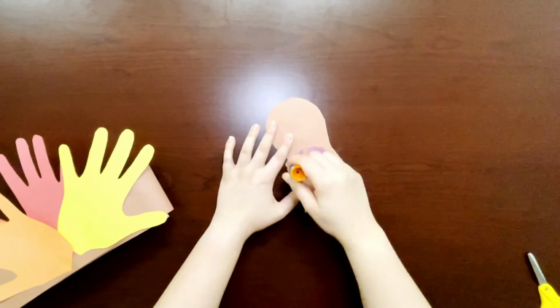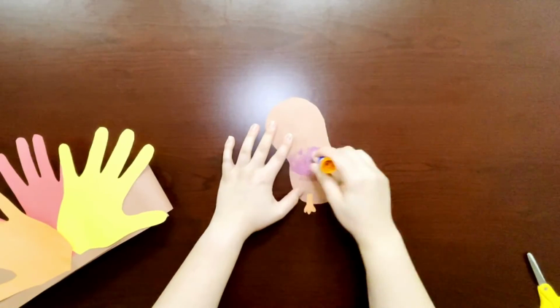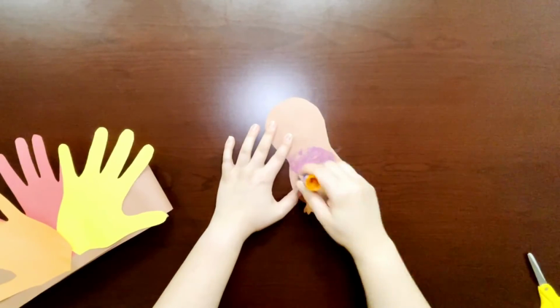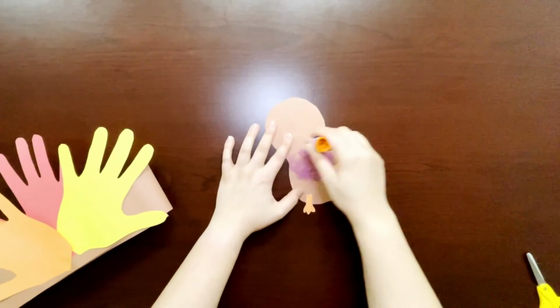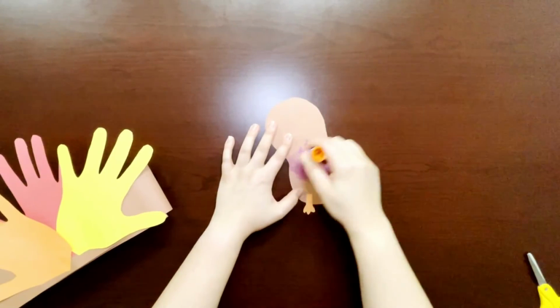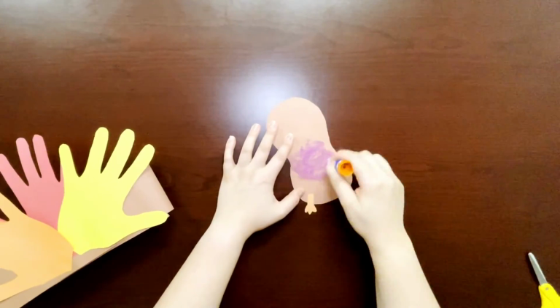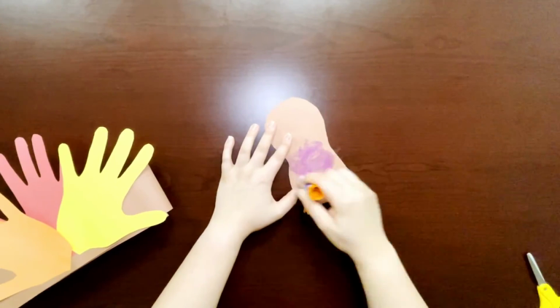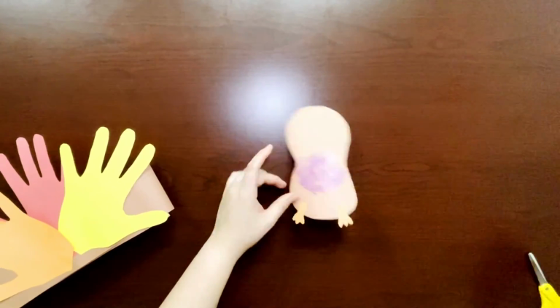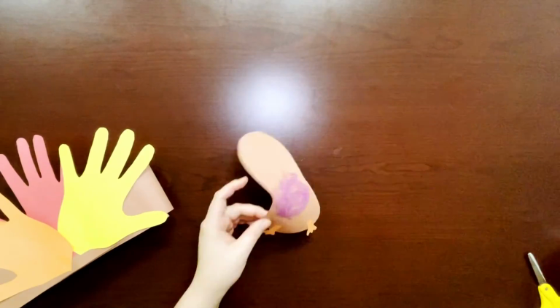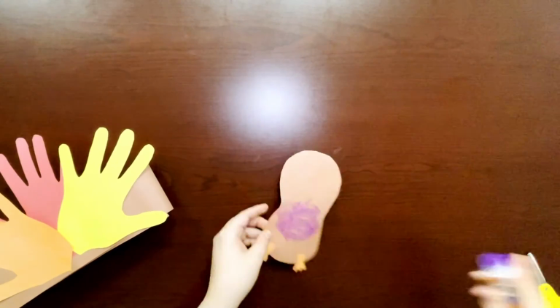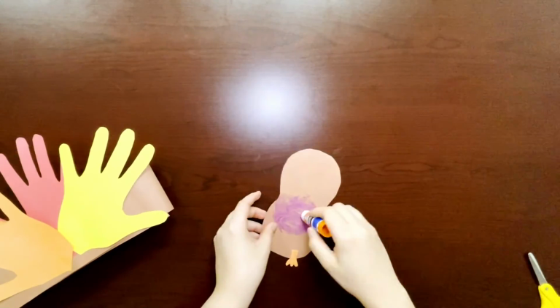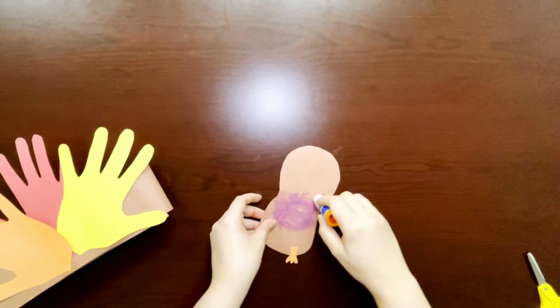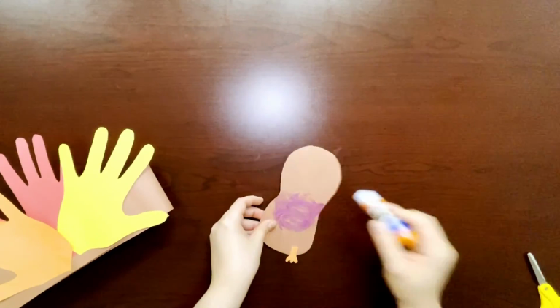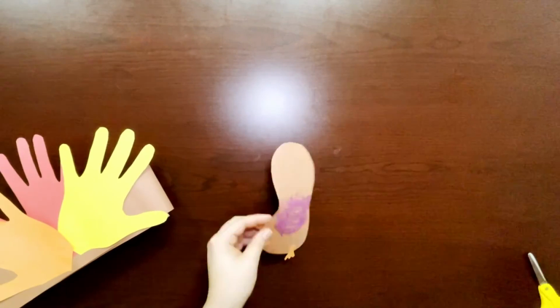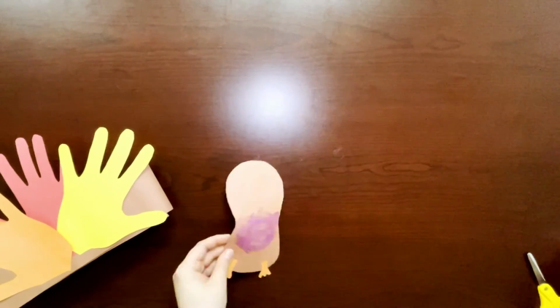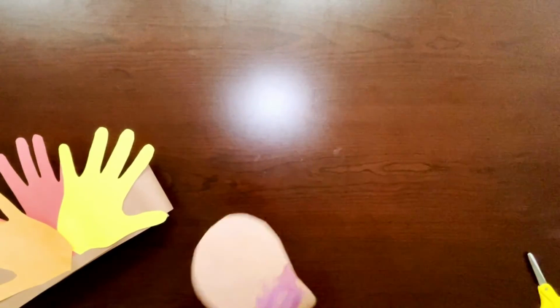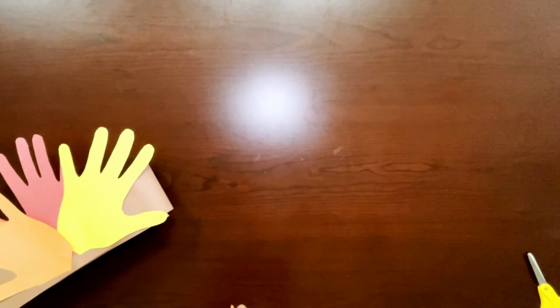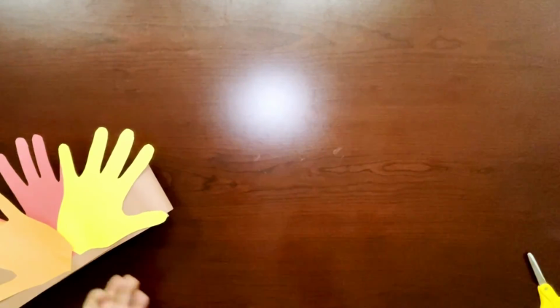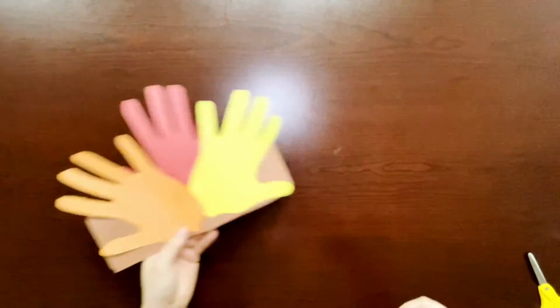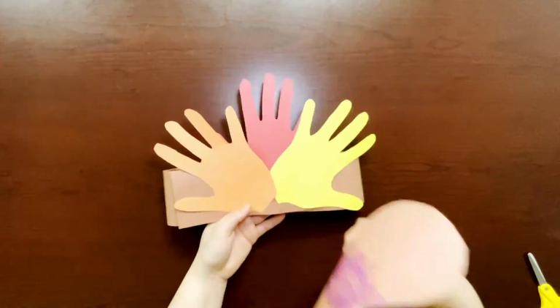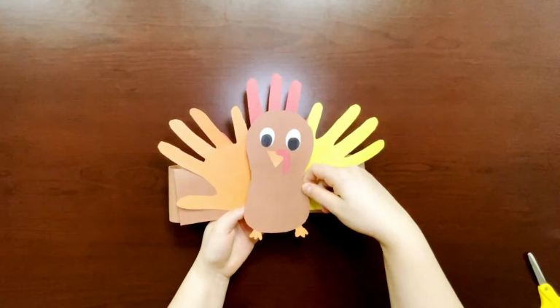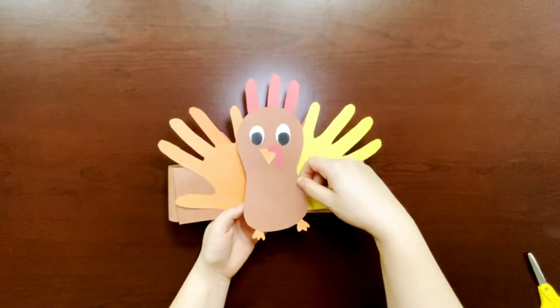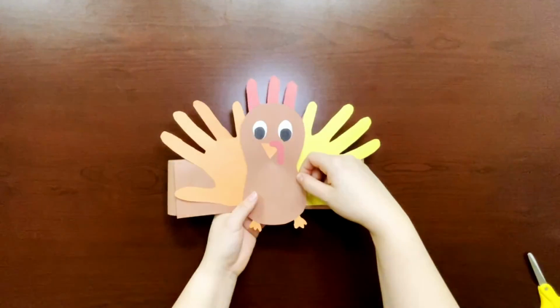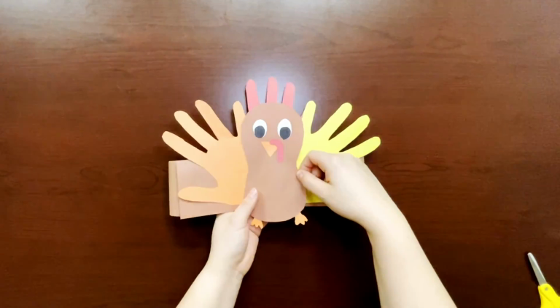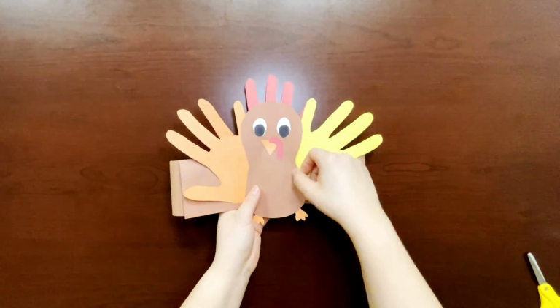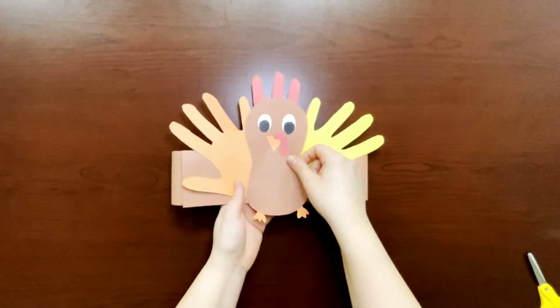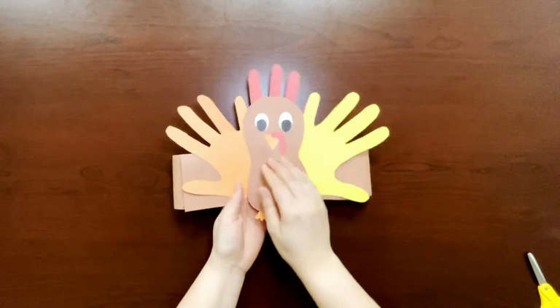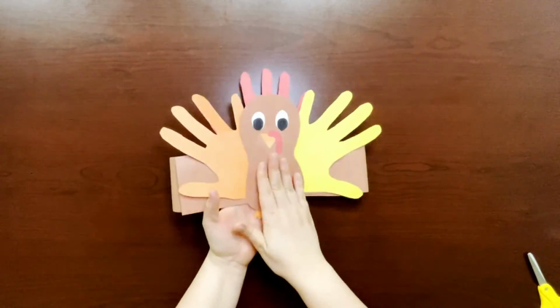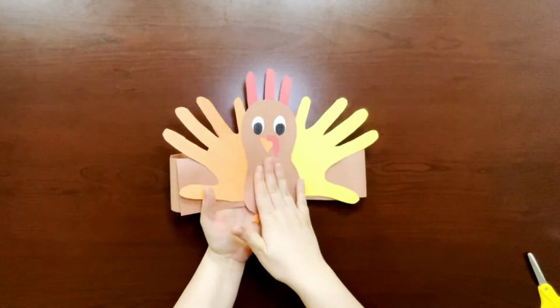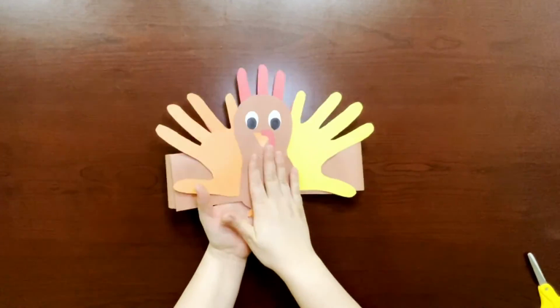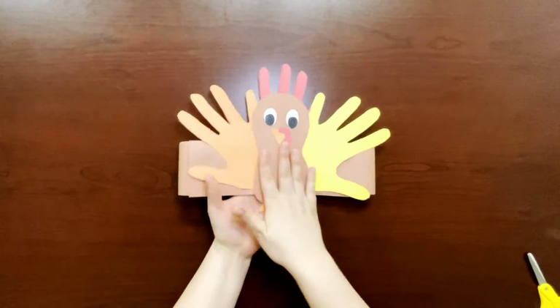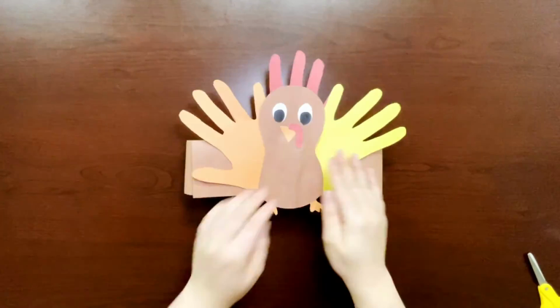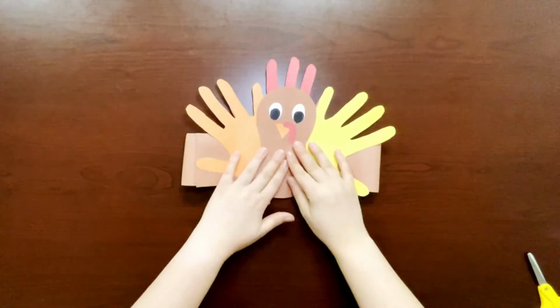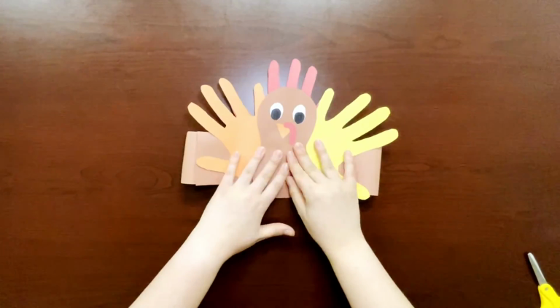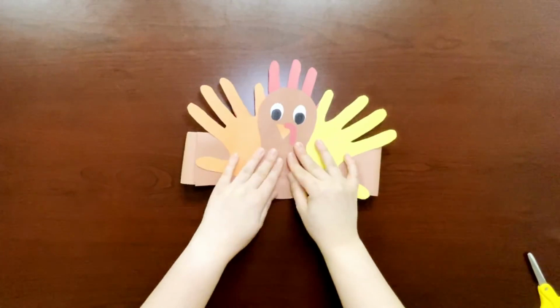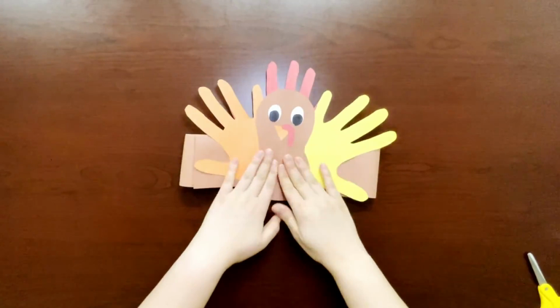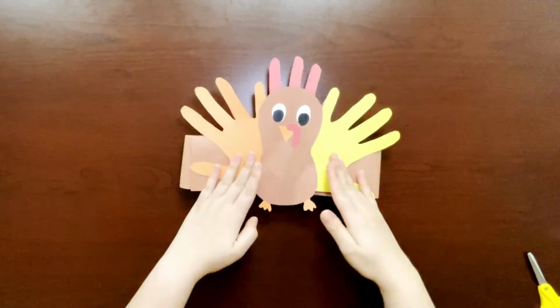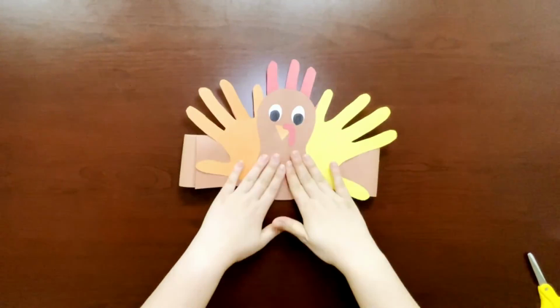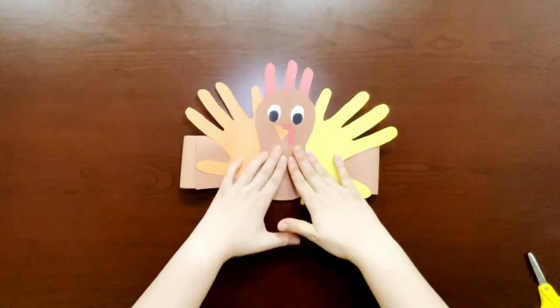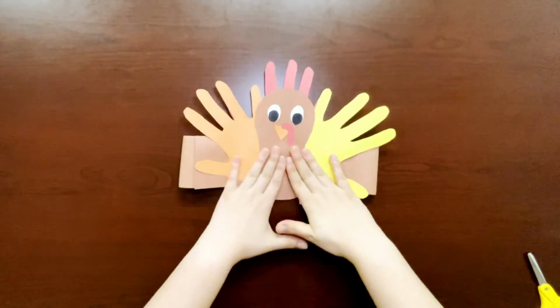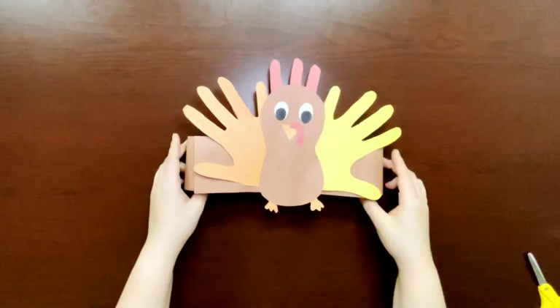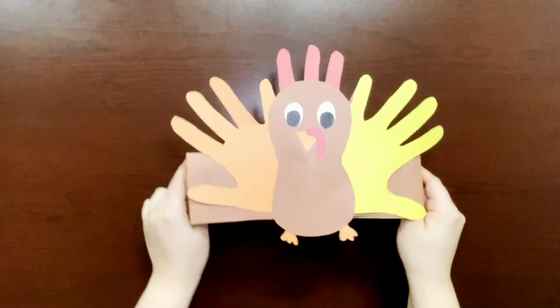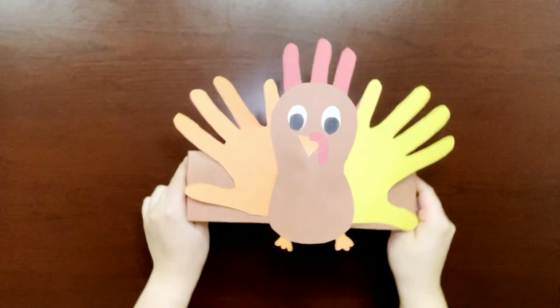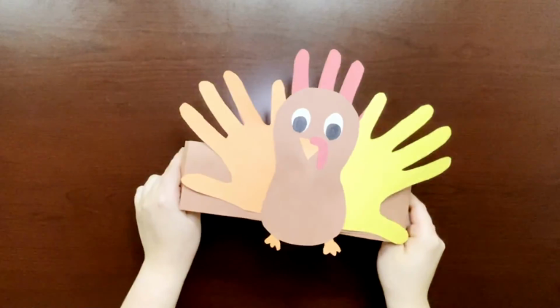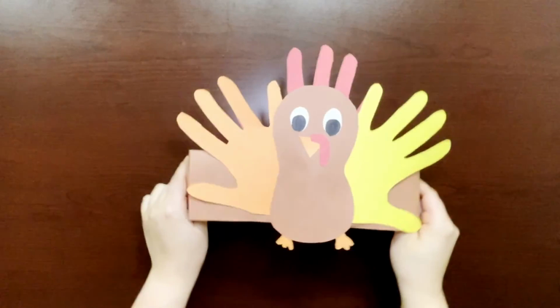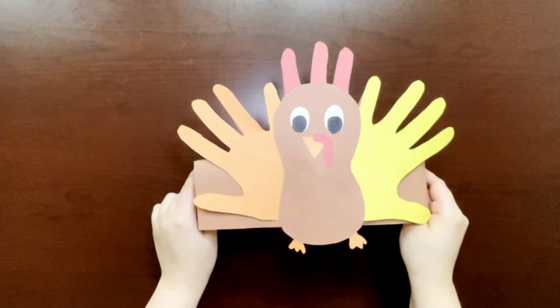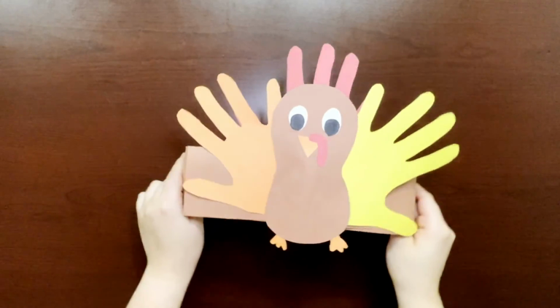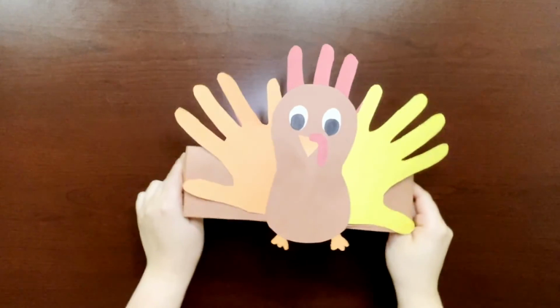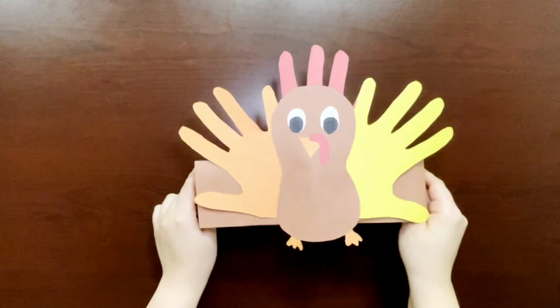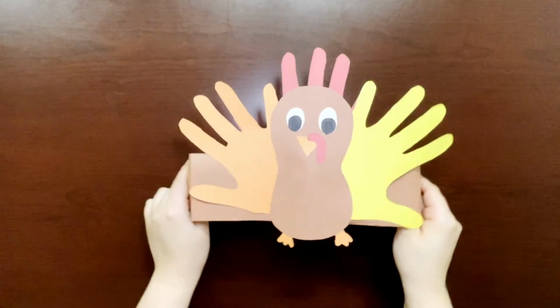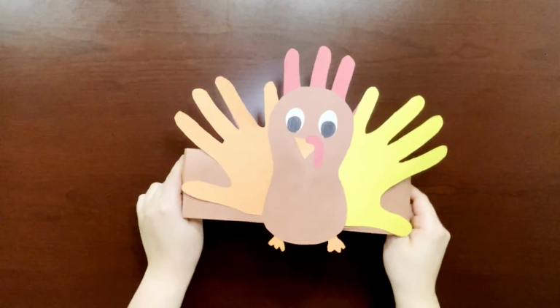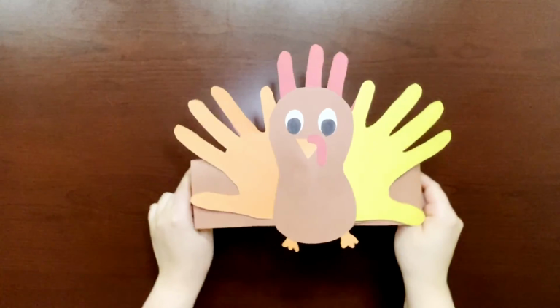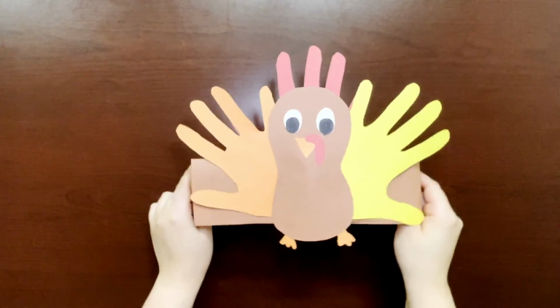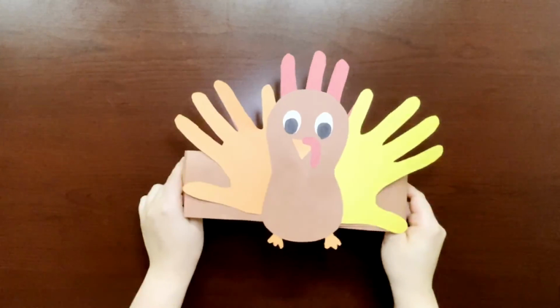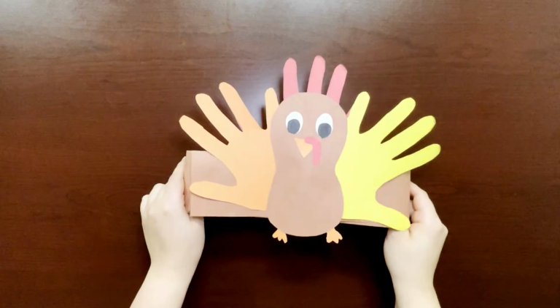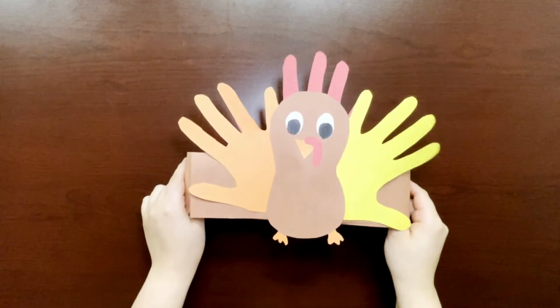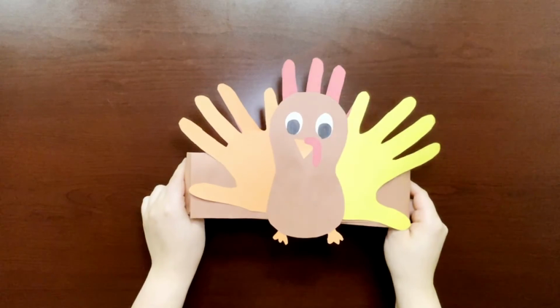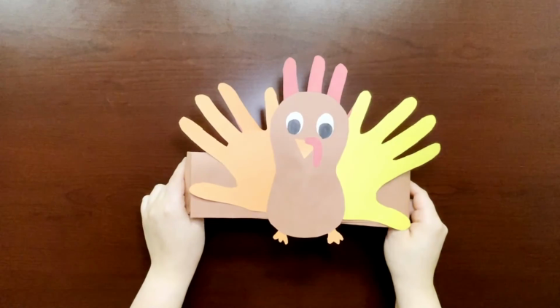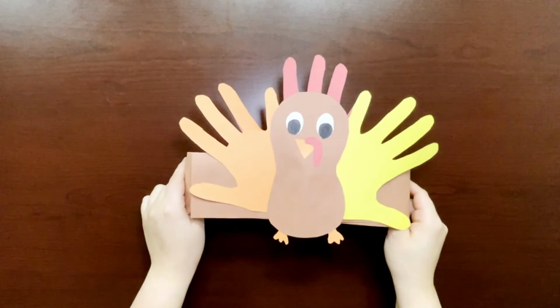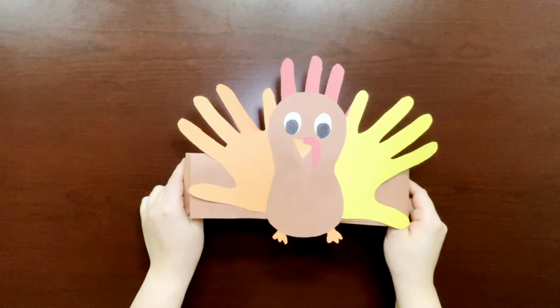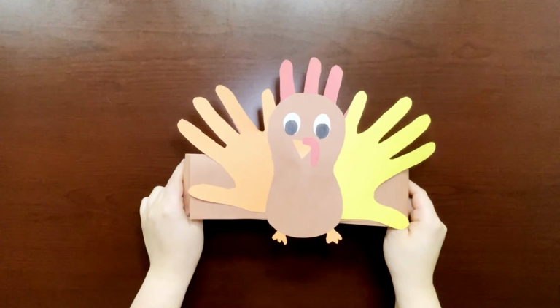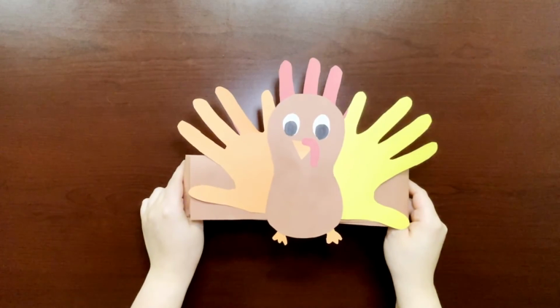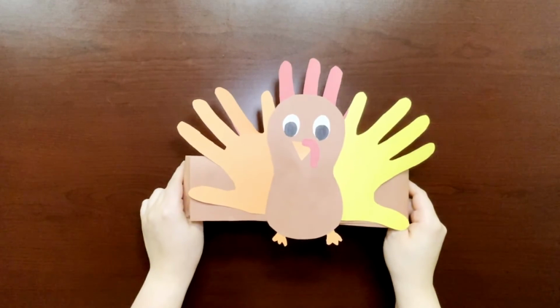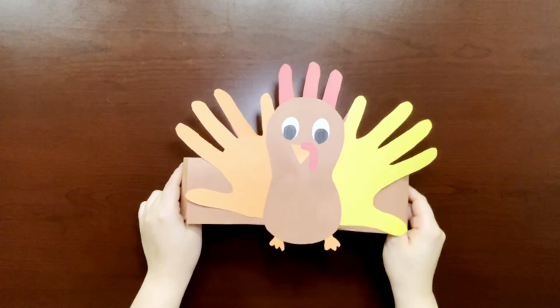Now glue the back, place it on top of your hand tracings in the center of your headband, and BAM! You've got yourself a turkey hat.